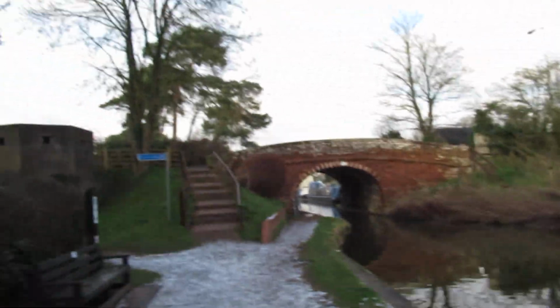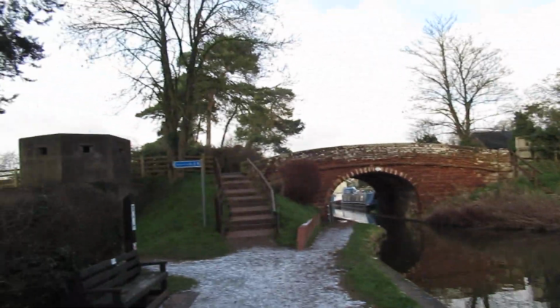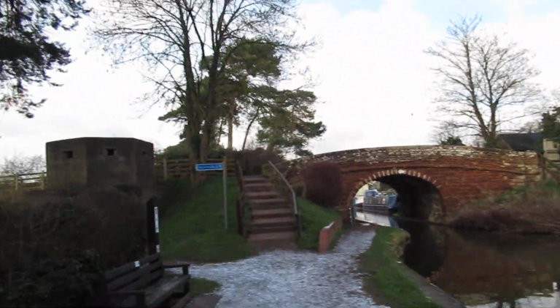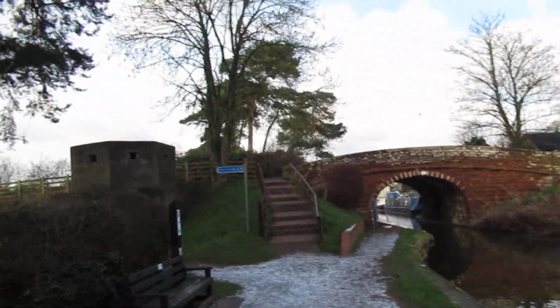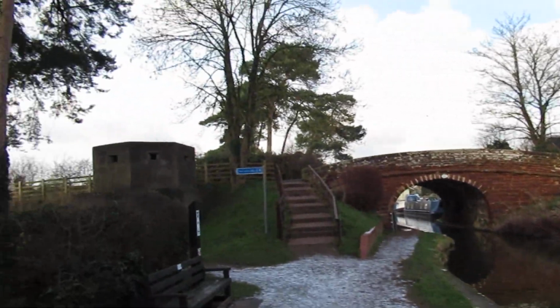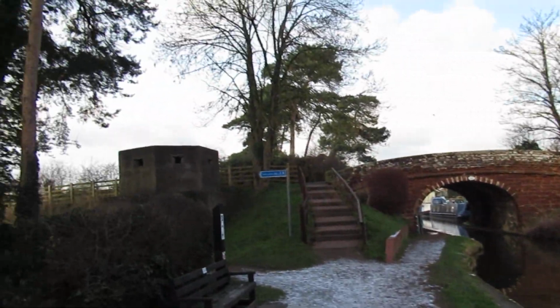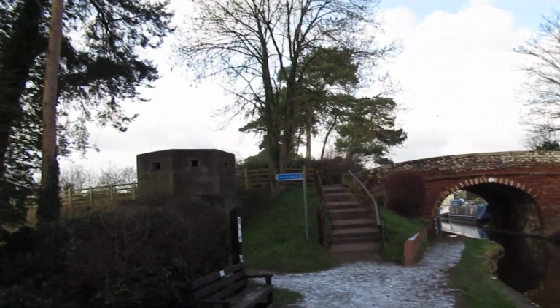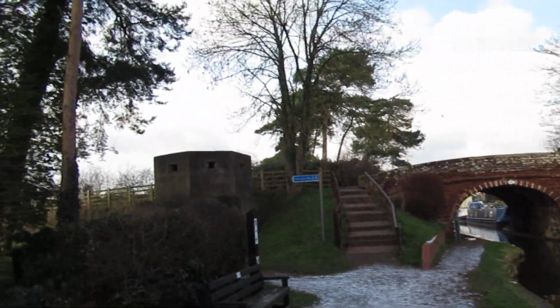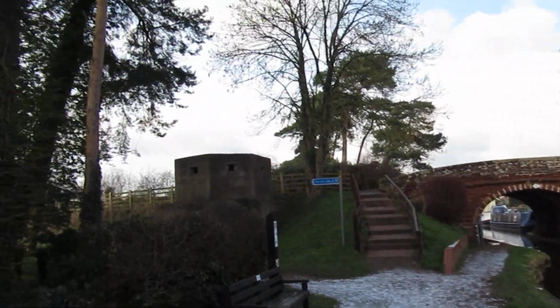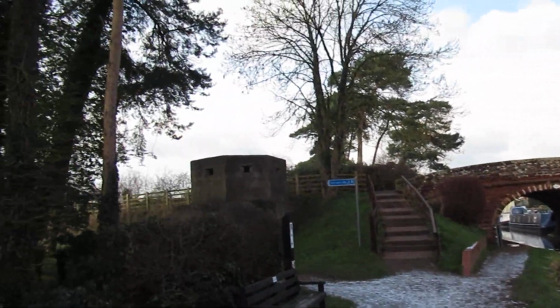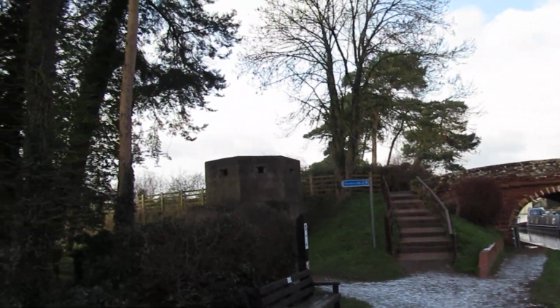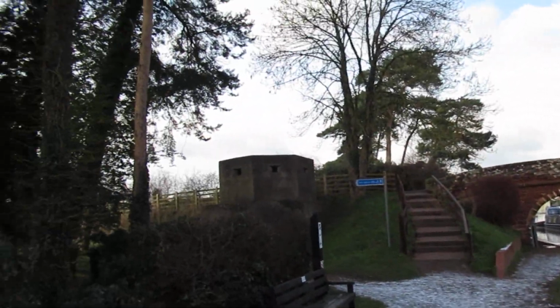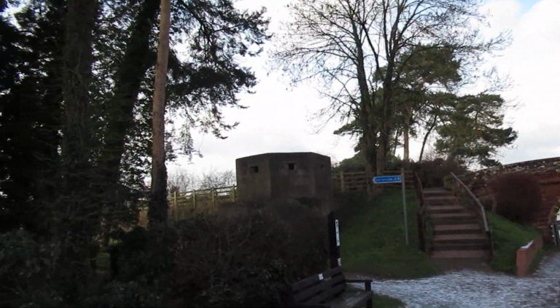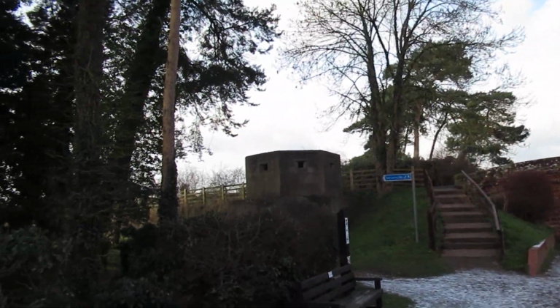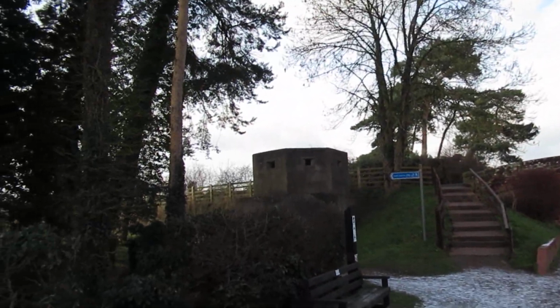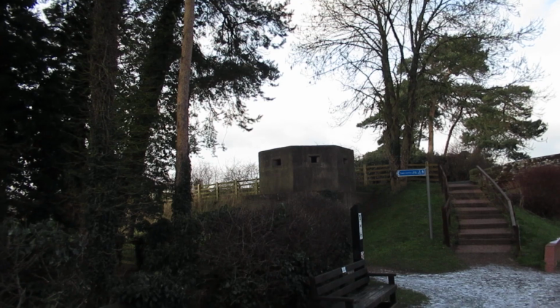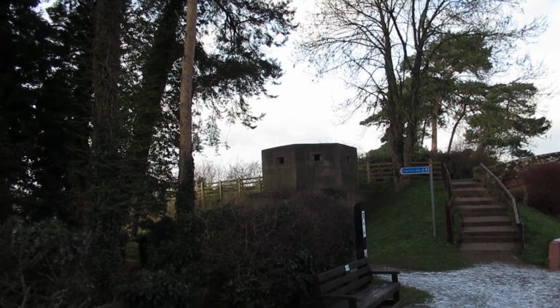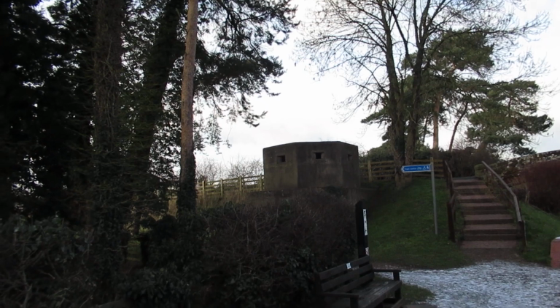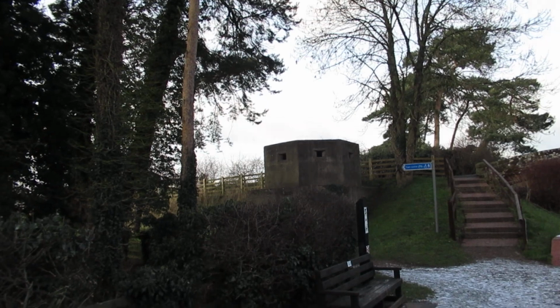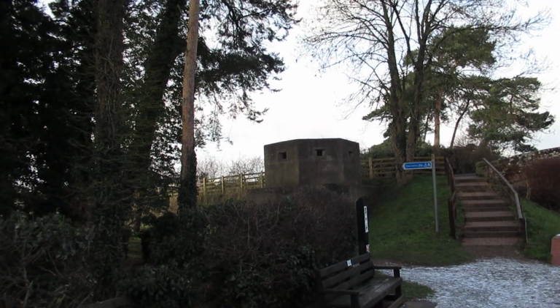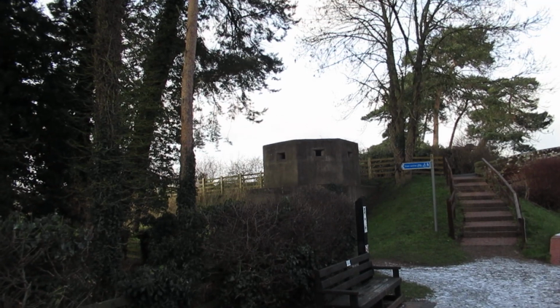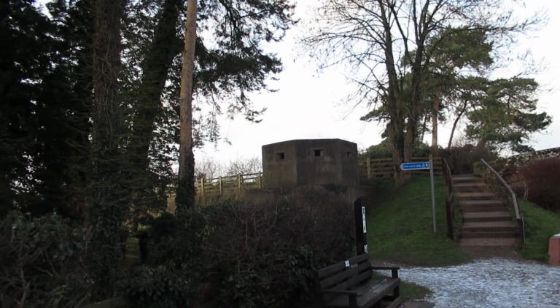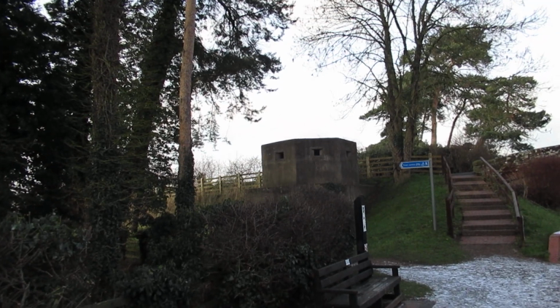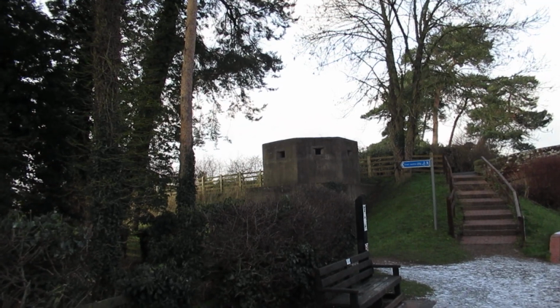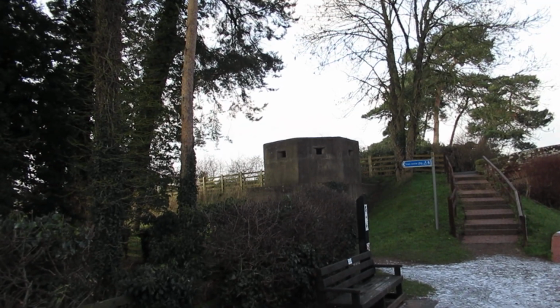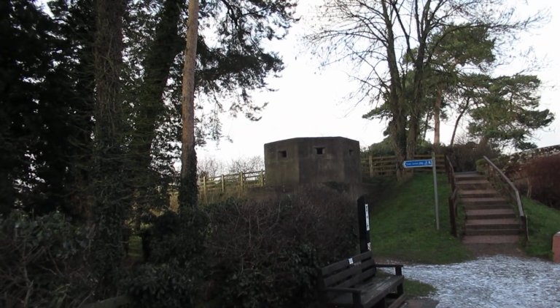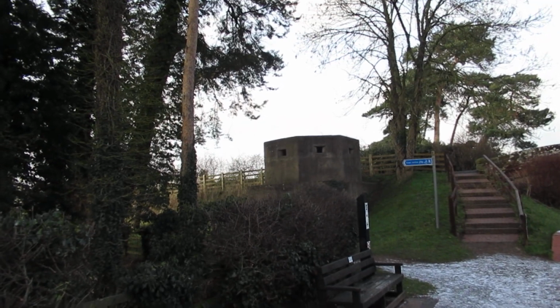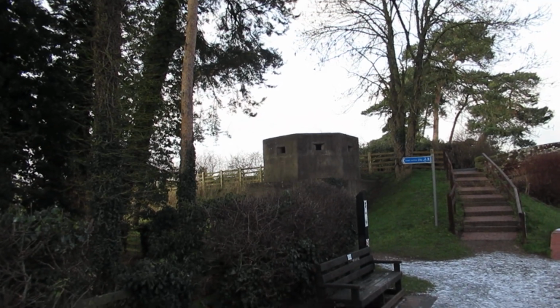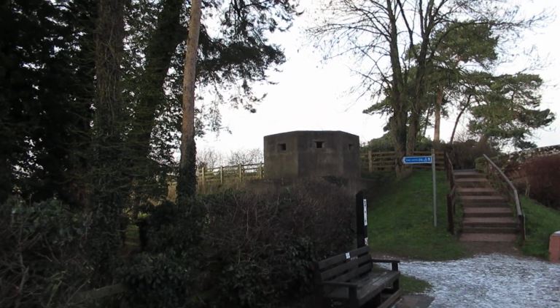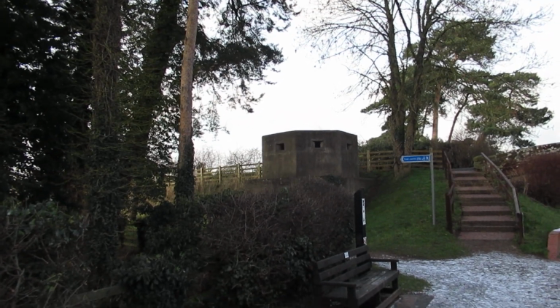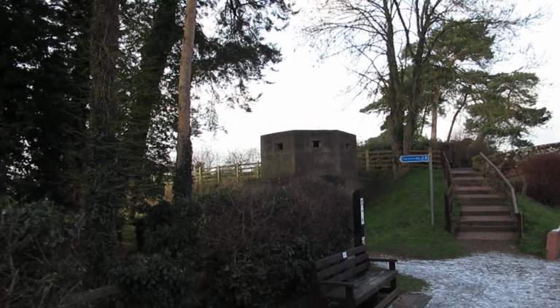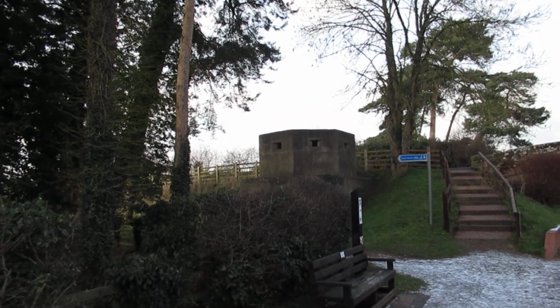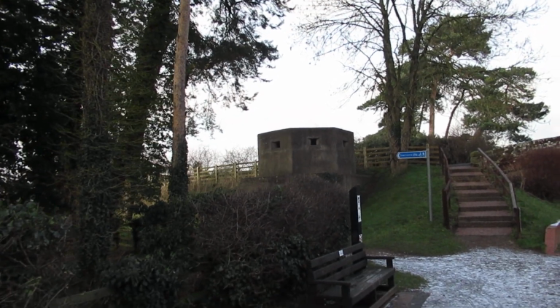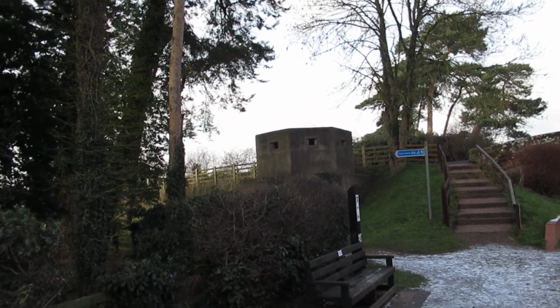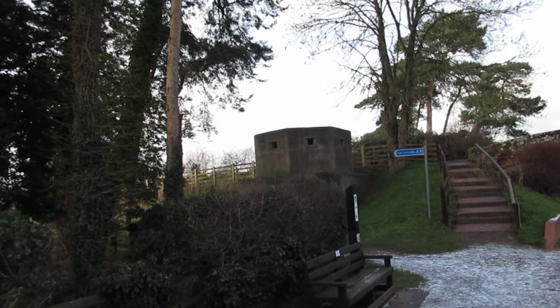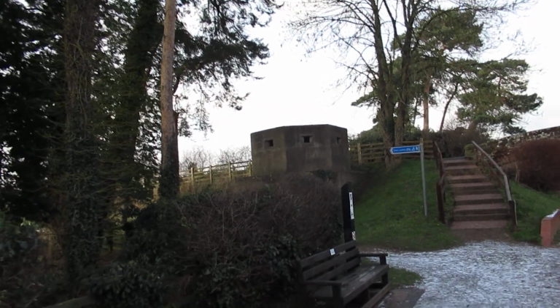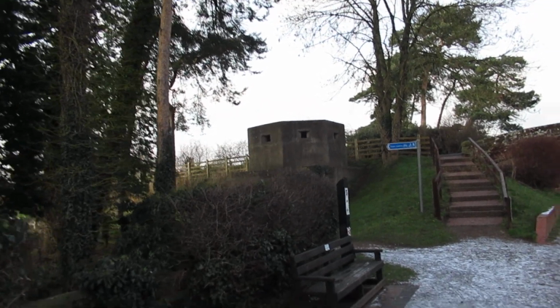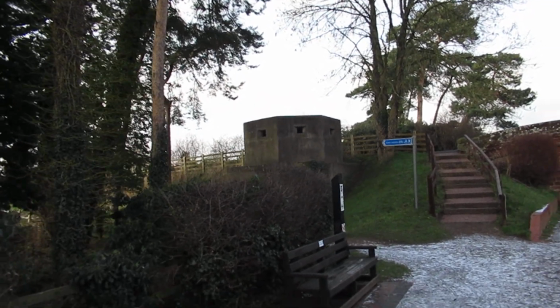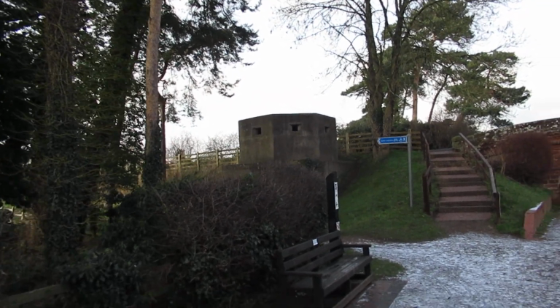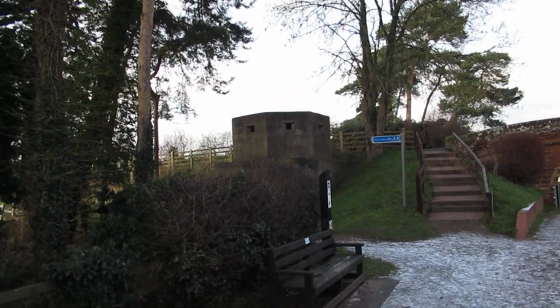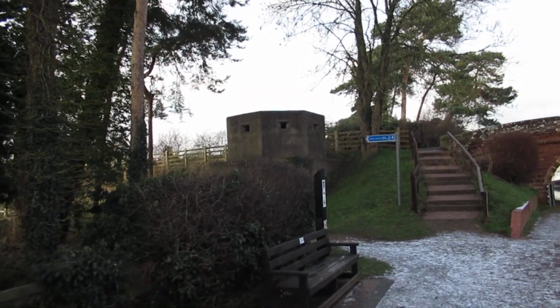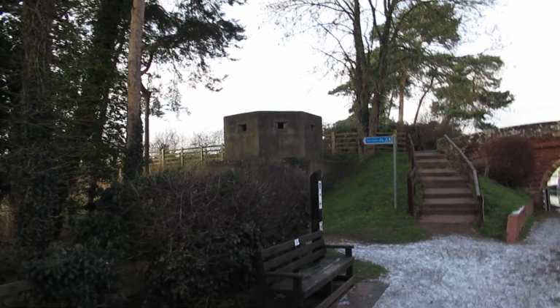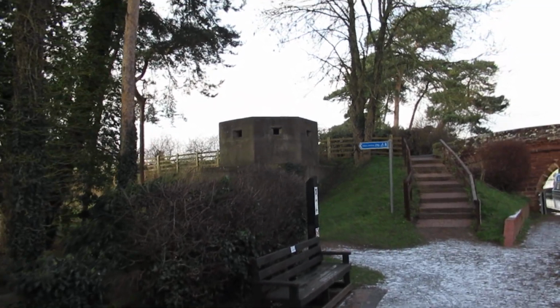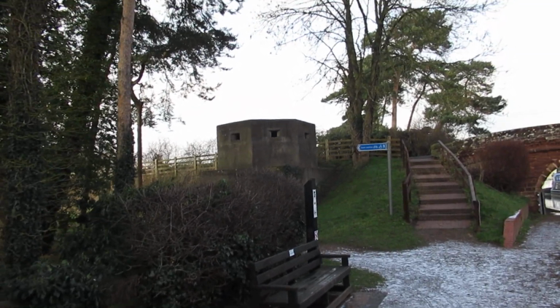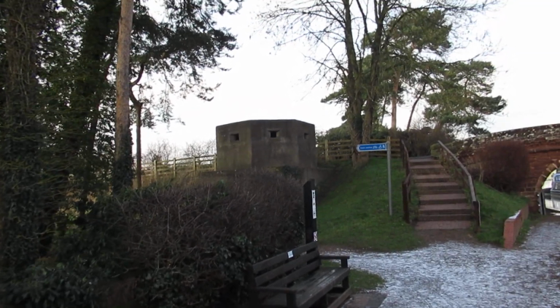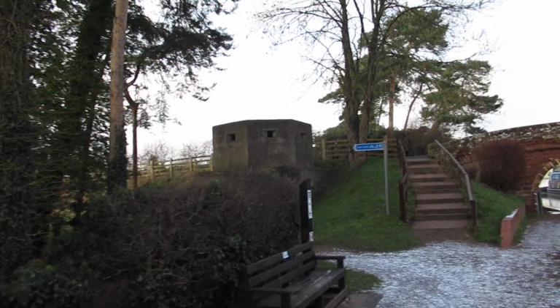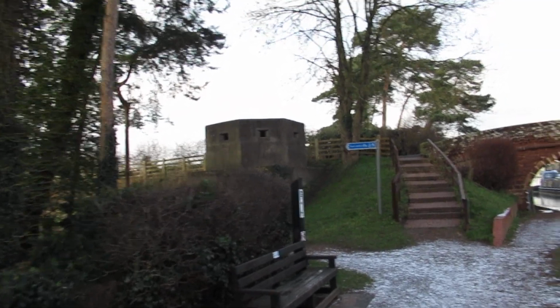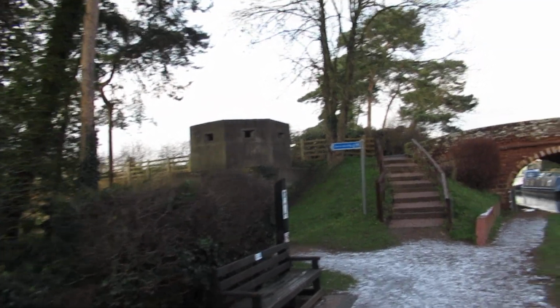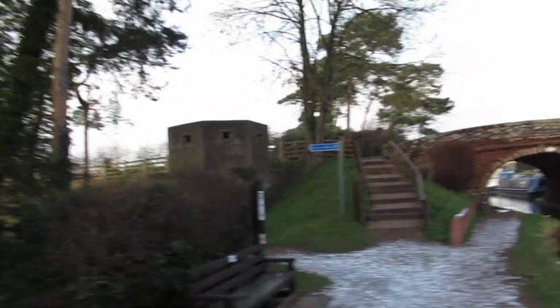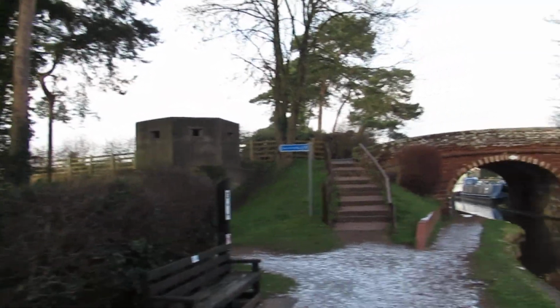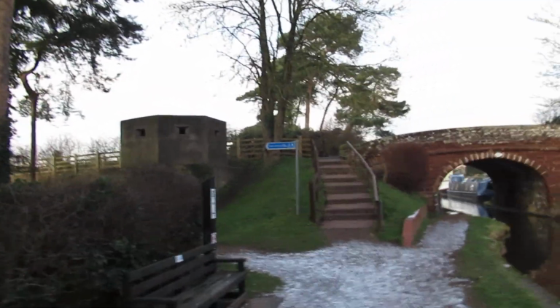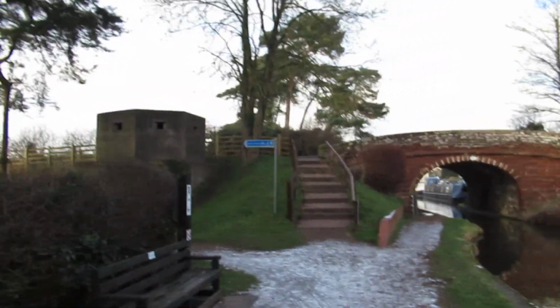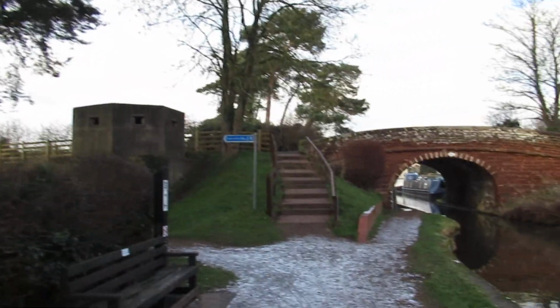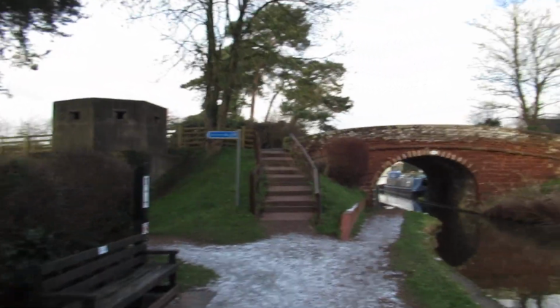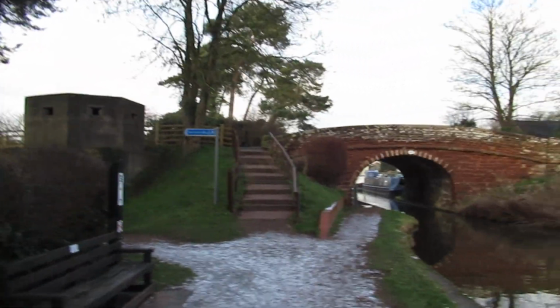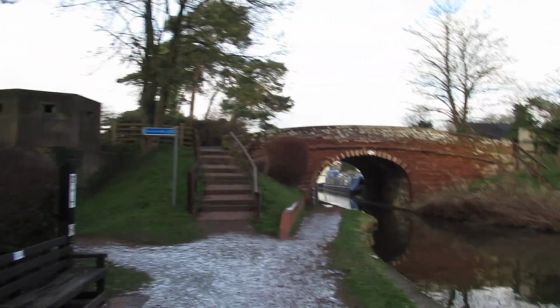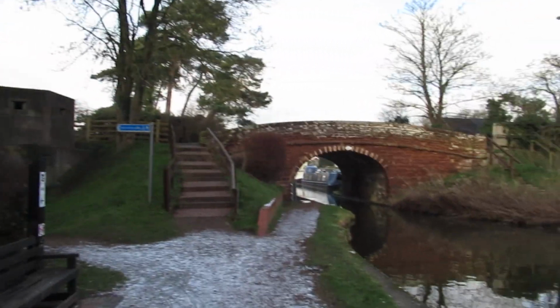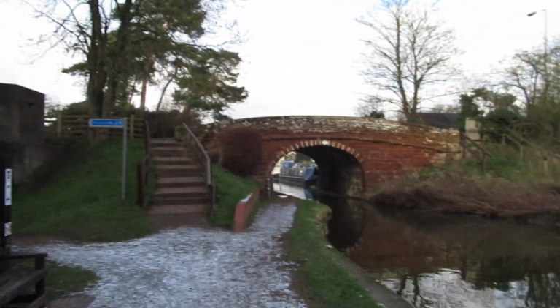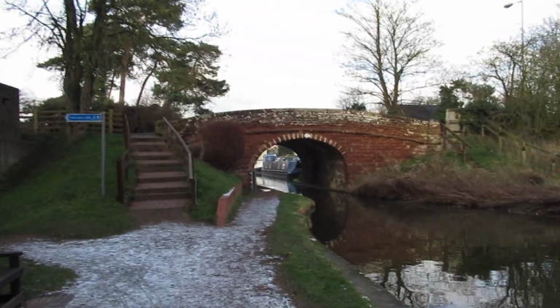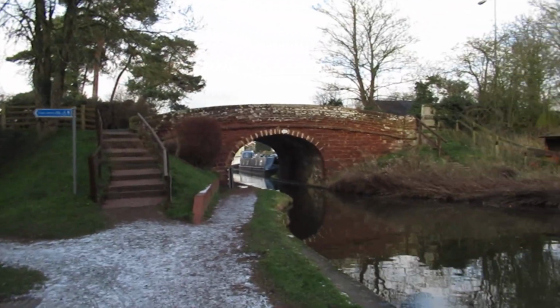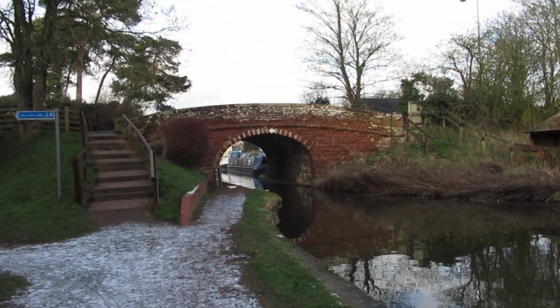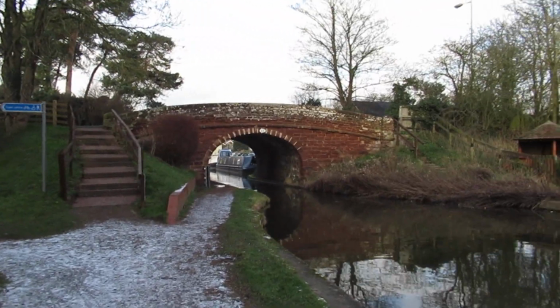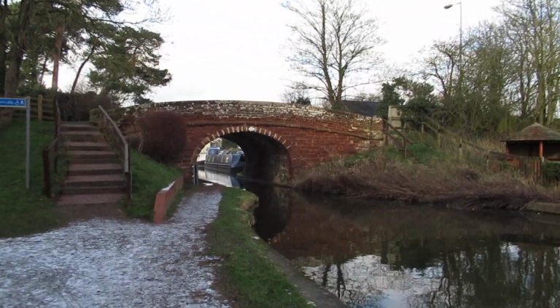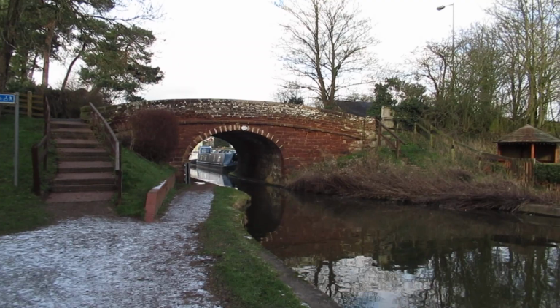There's an old wall thing — I think it's a post, a viewing post from the Second World War.